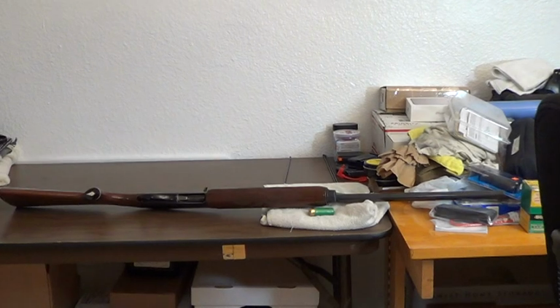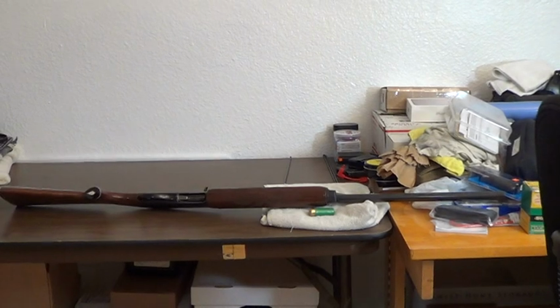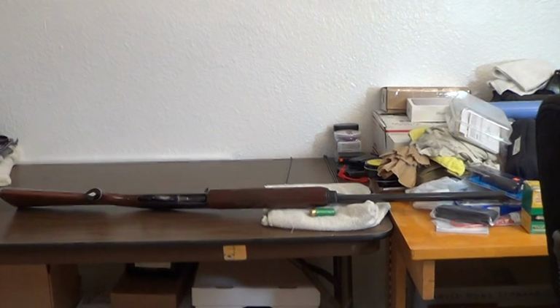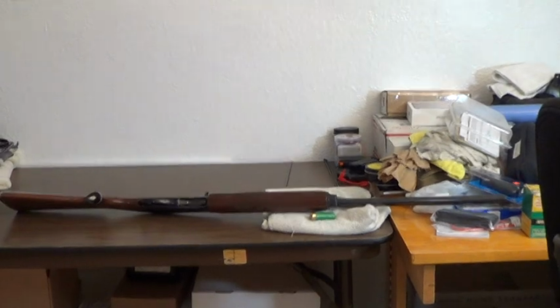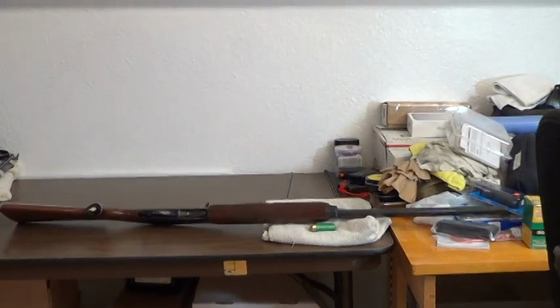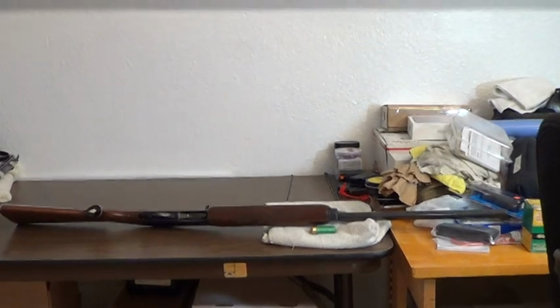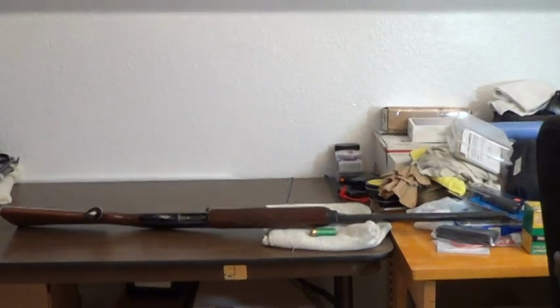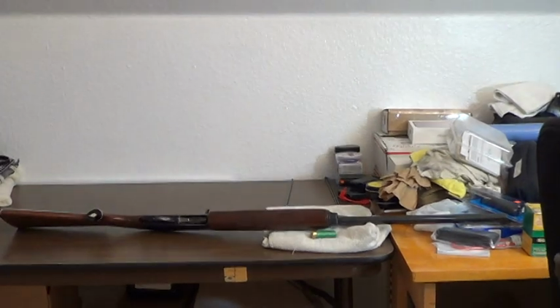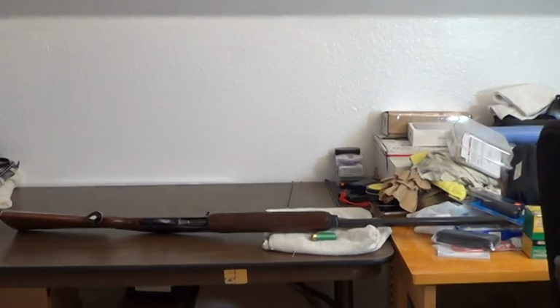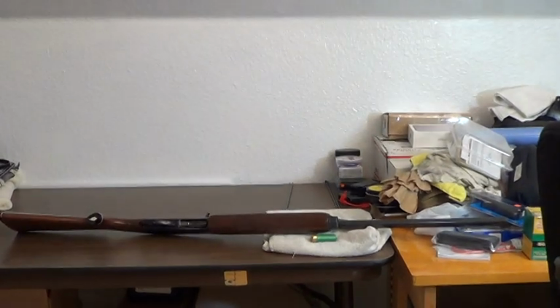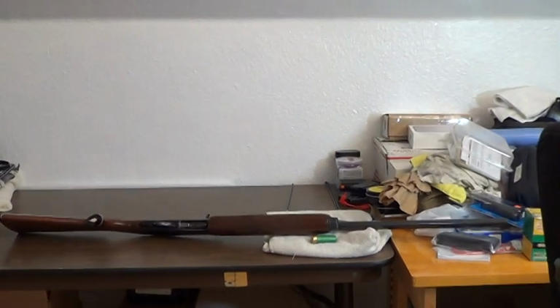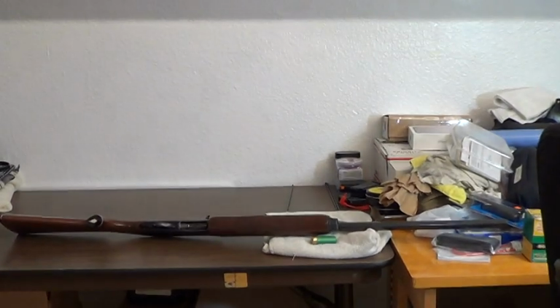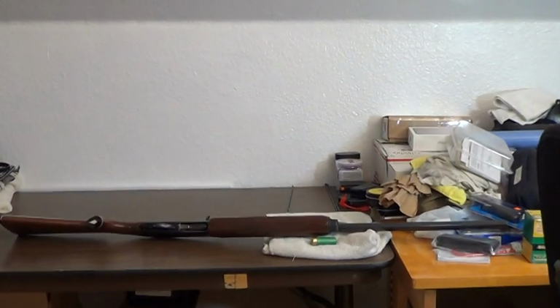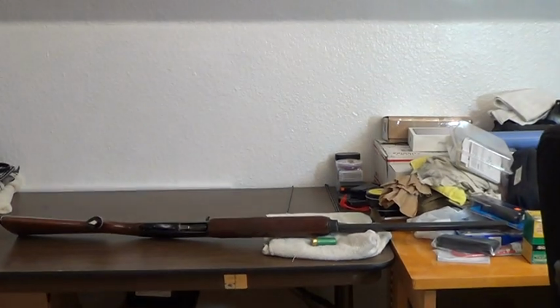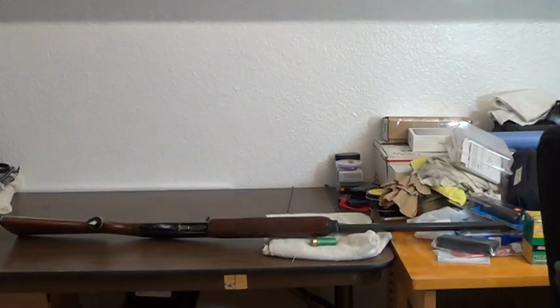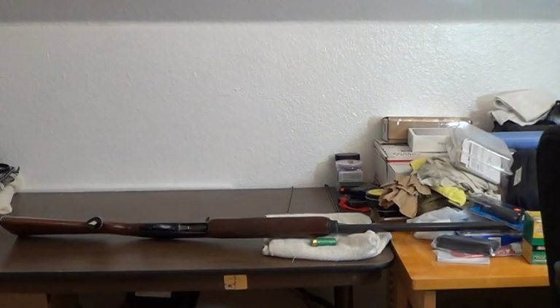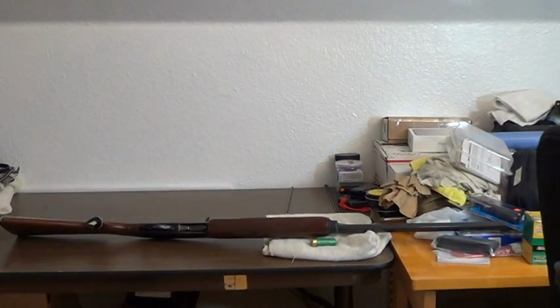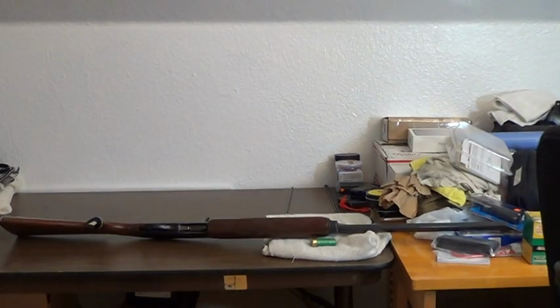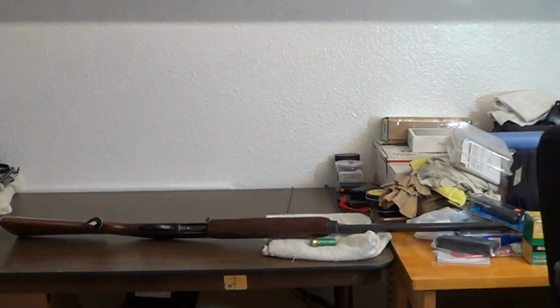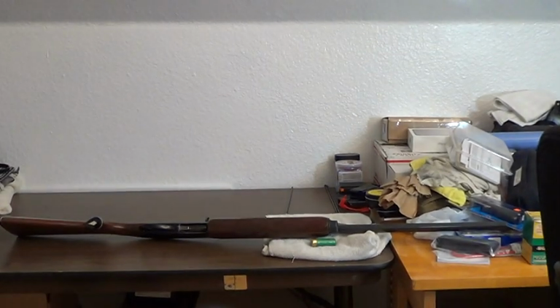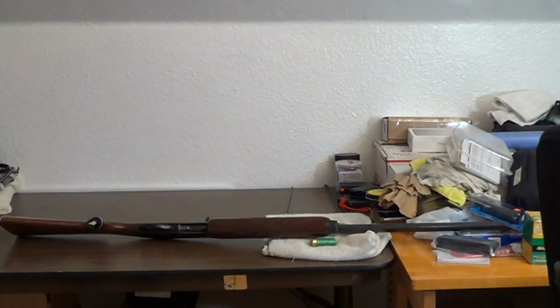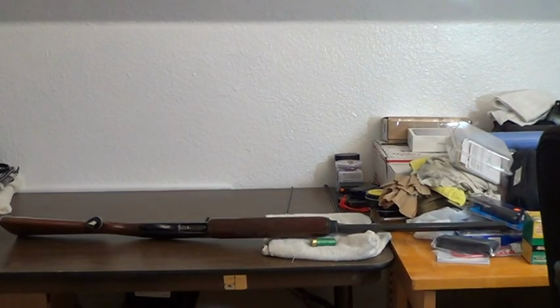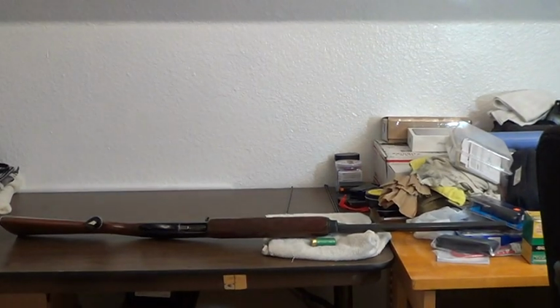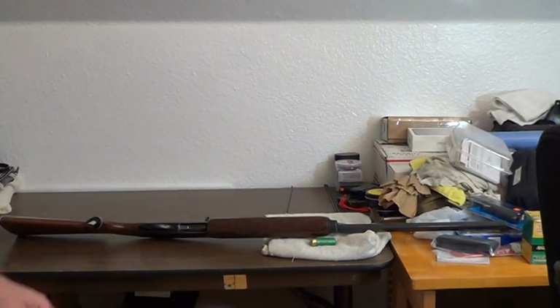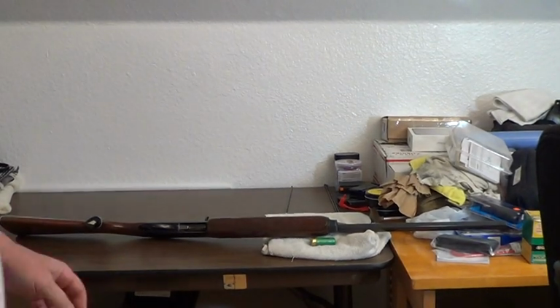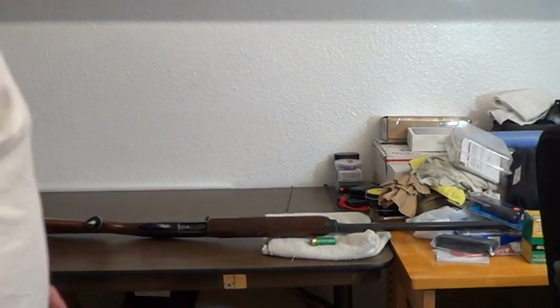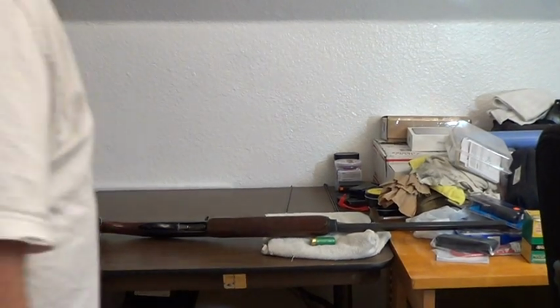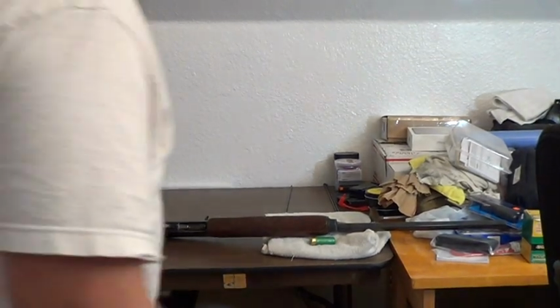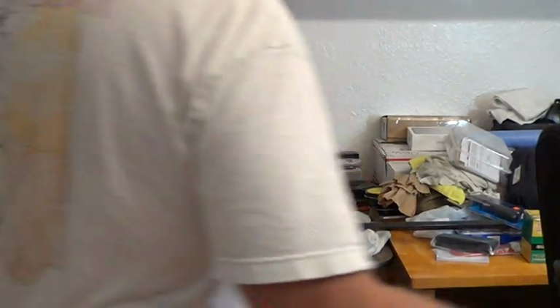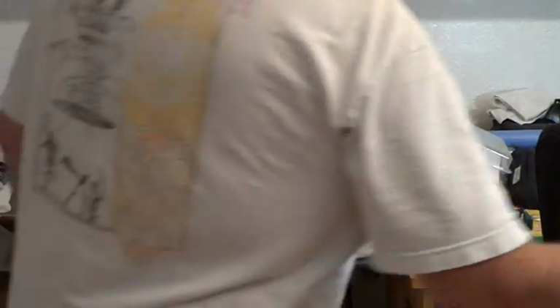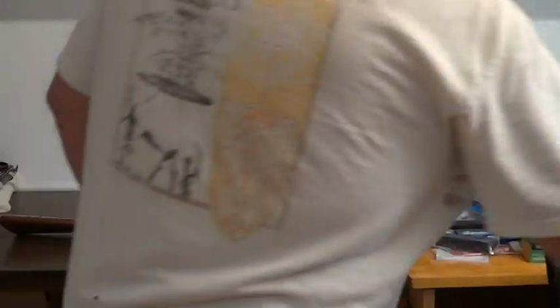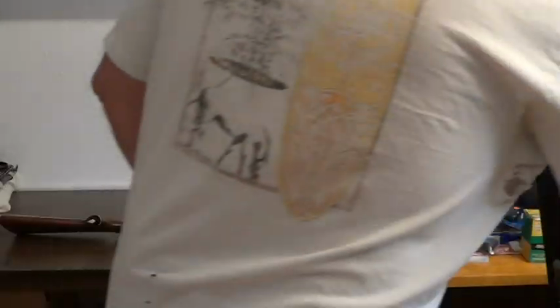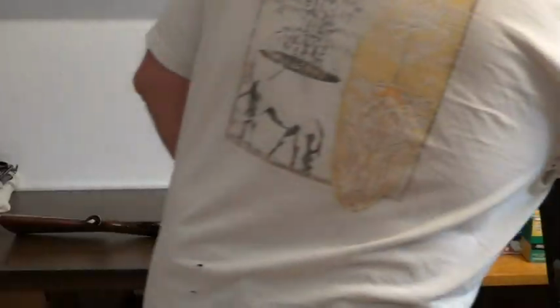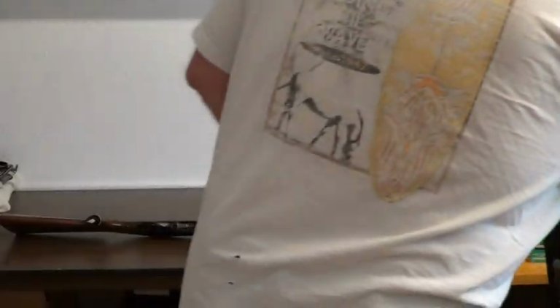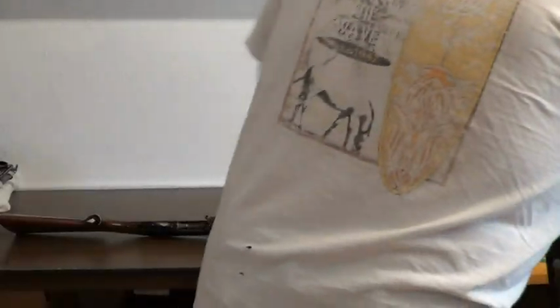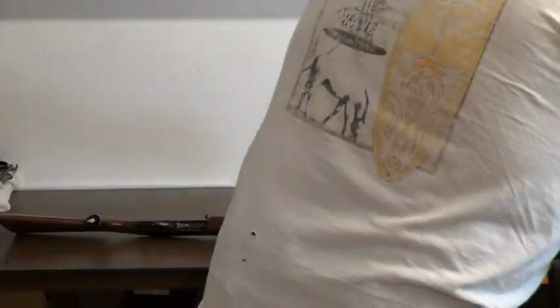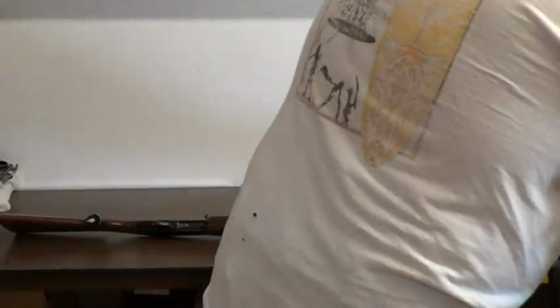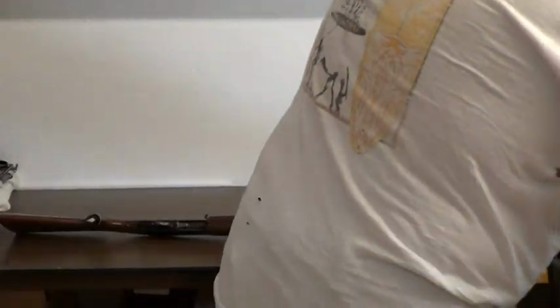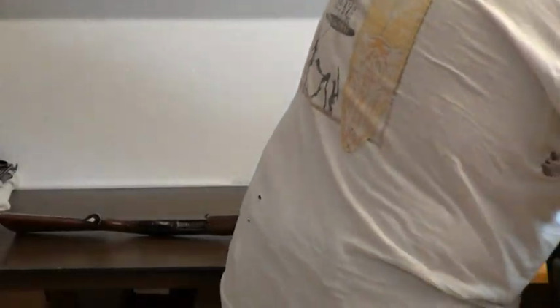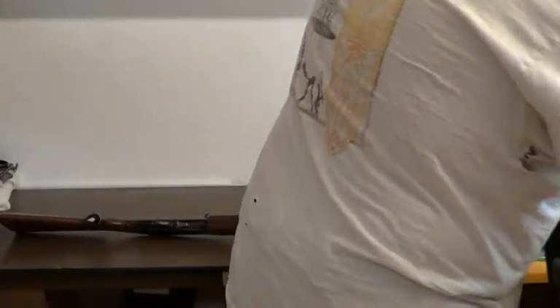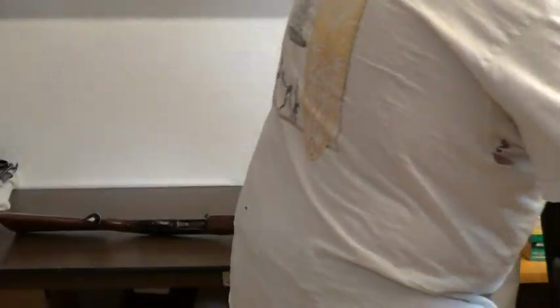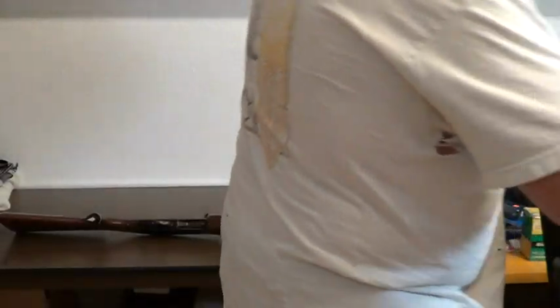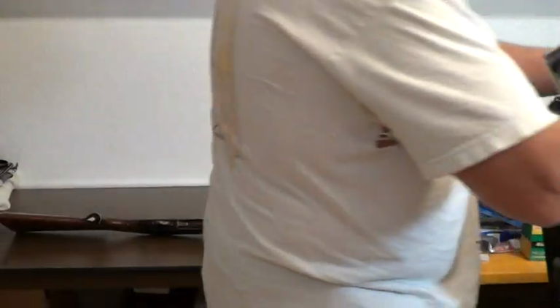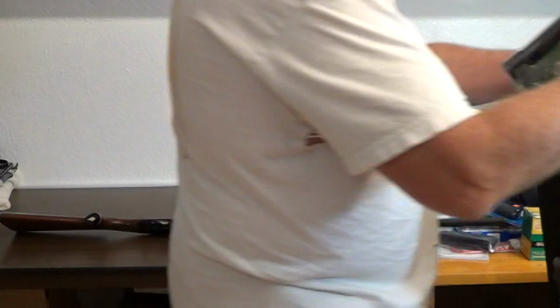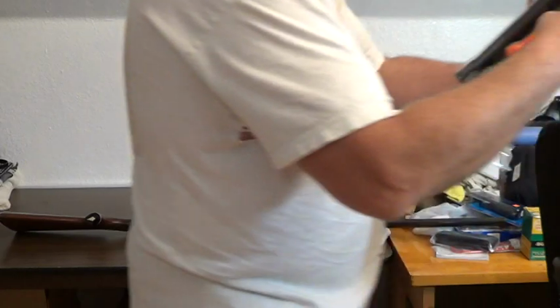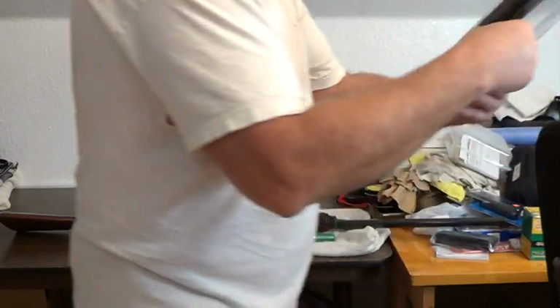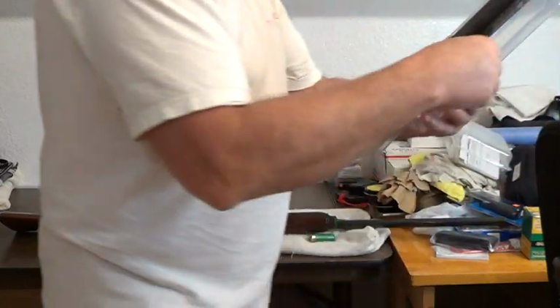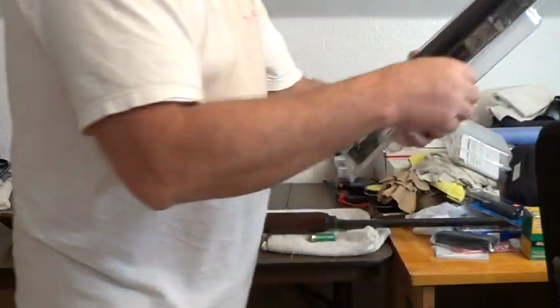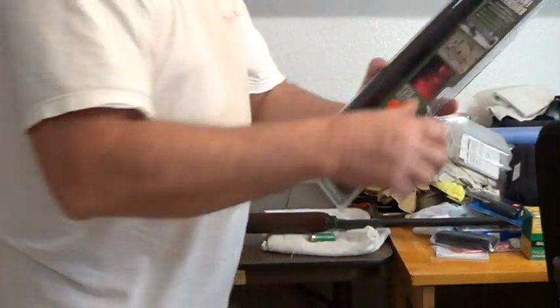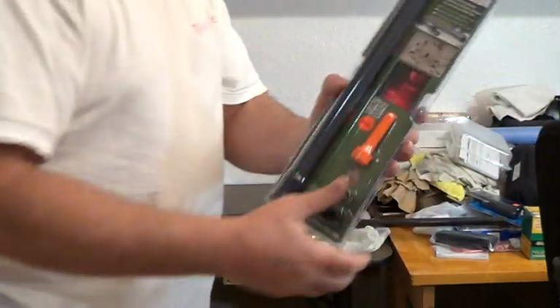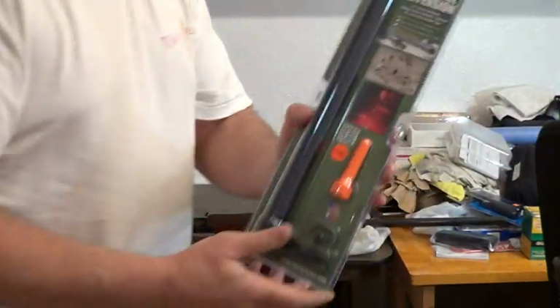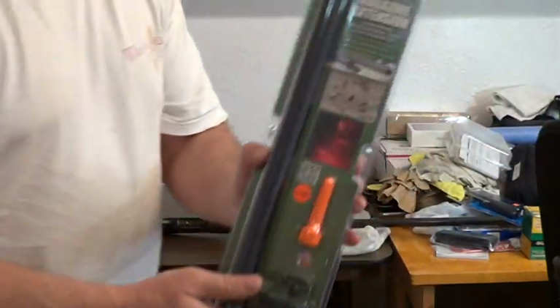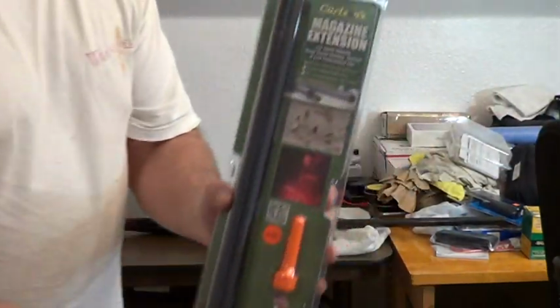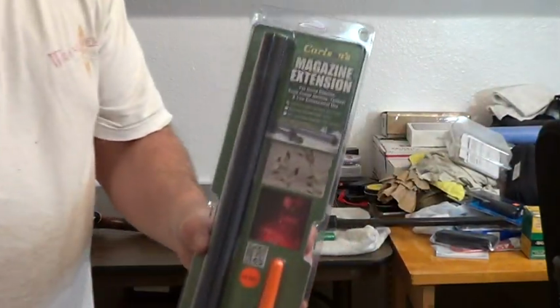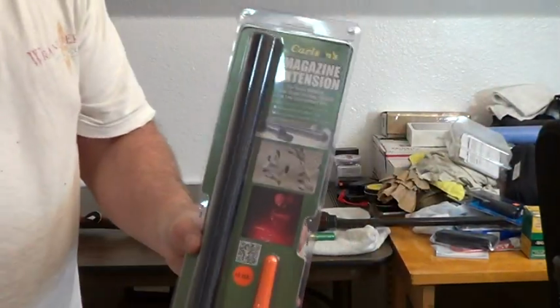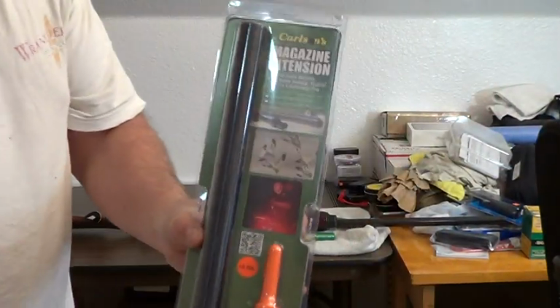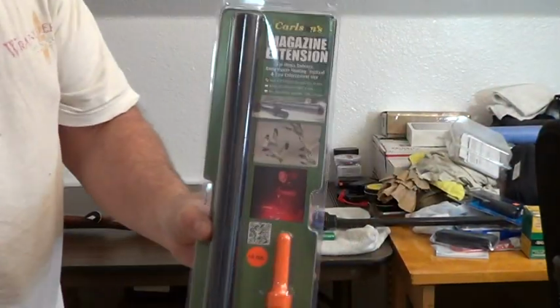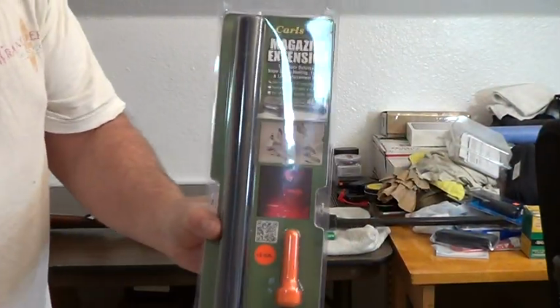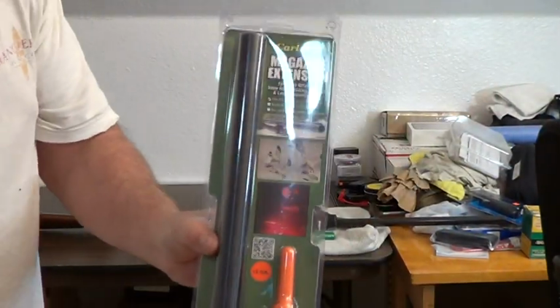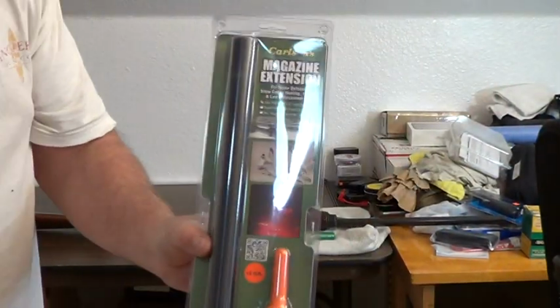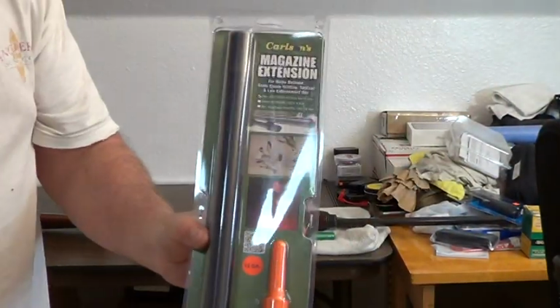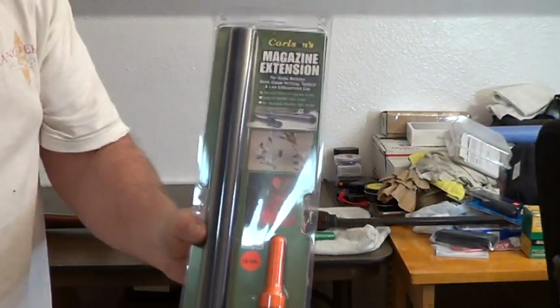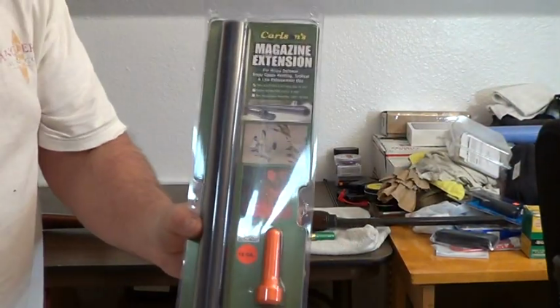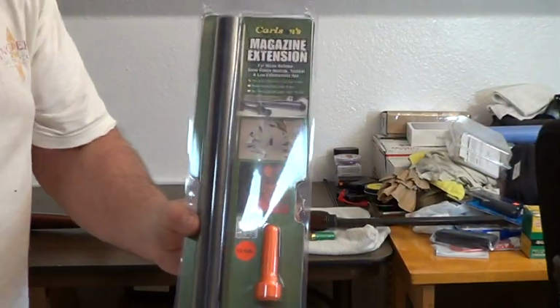Hey Gun People! This is going to be adding a magazine extension to a Remington 1100.